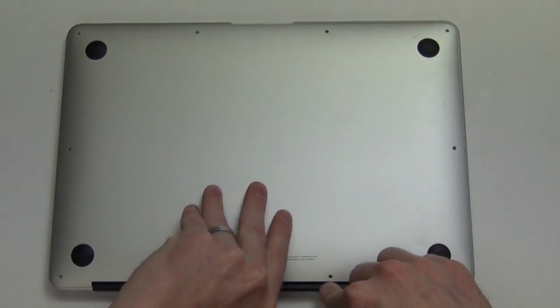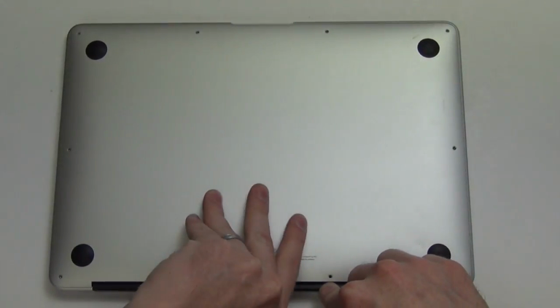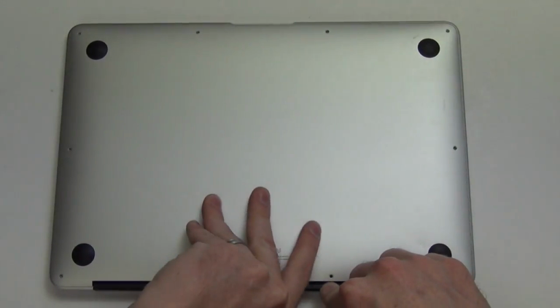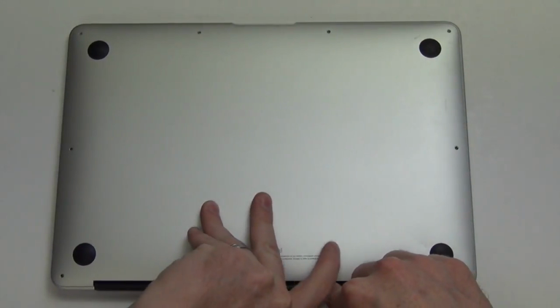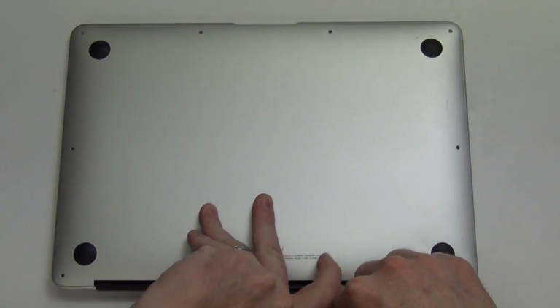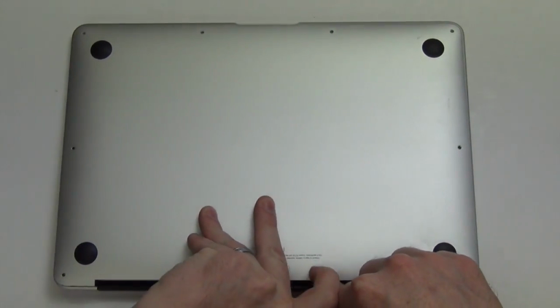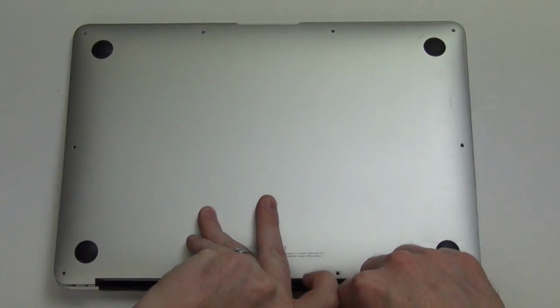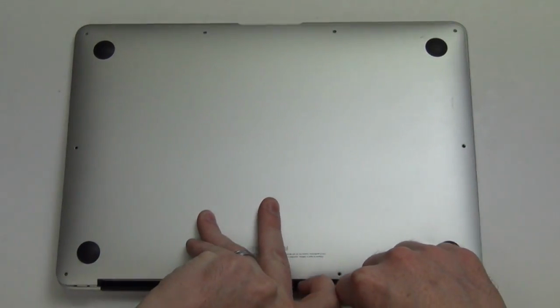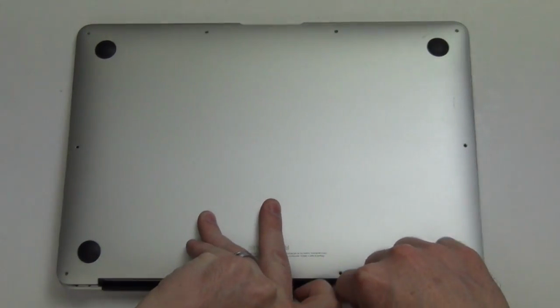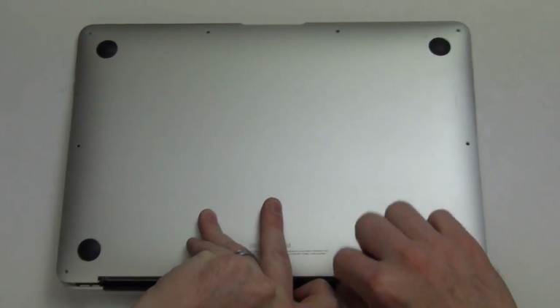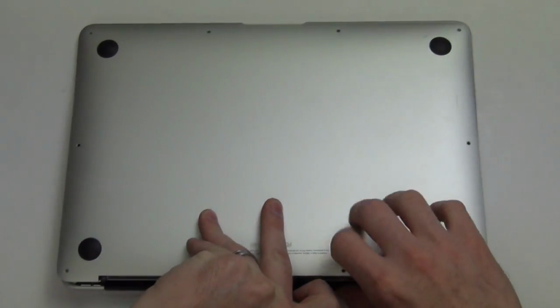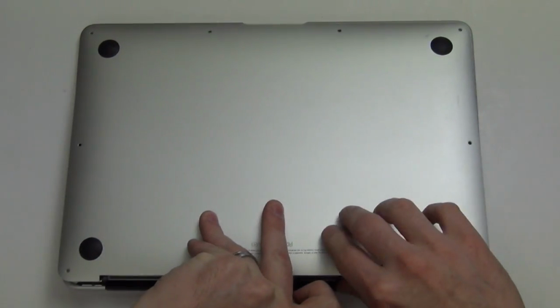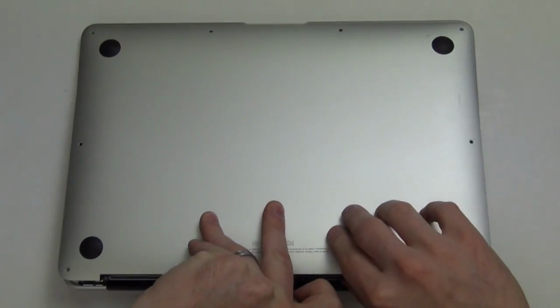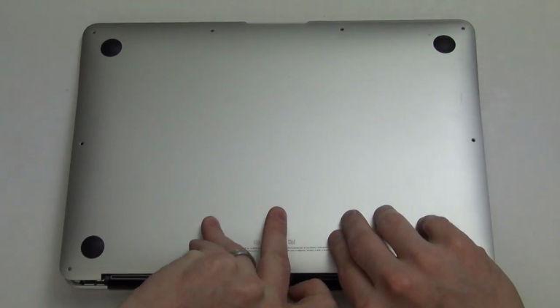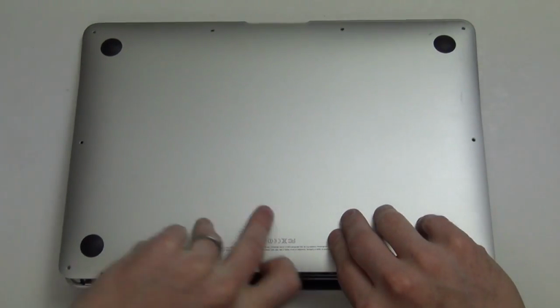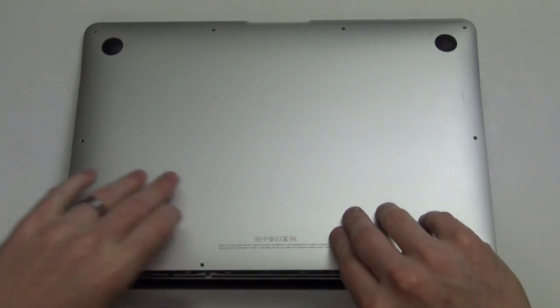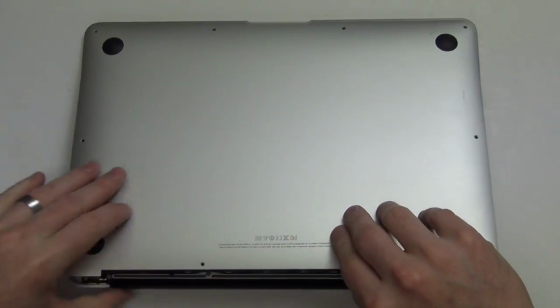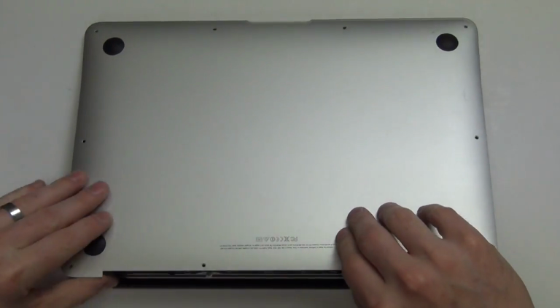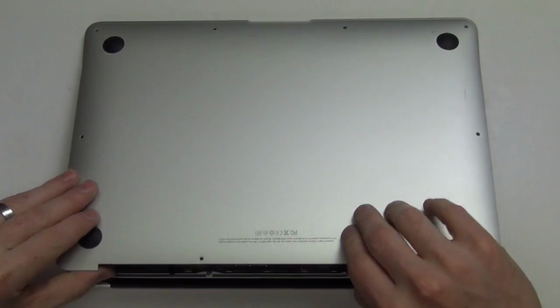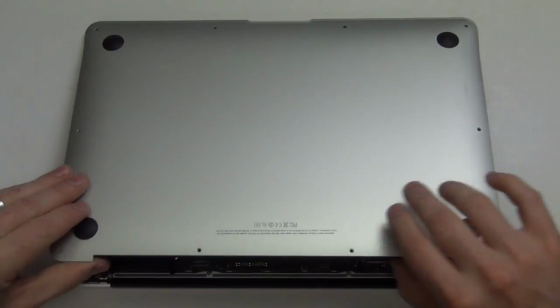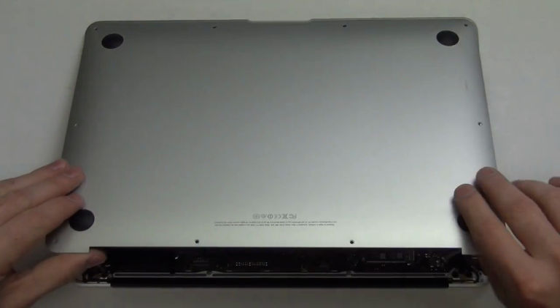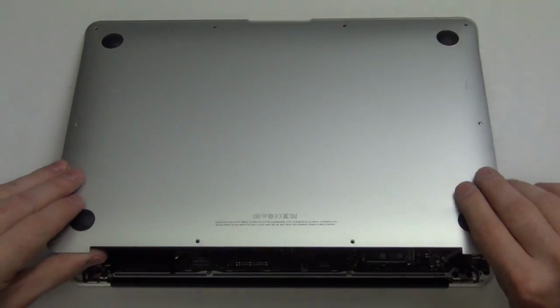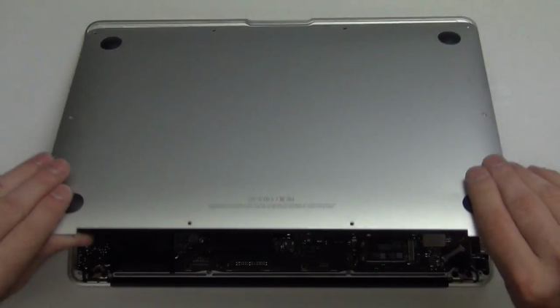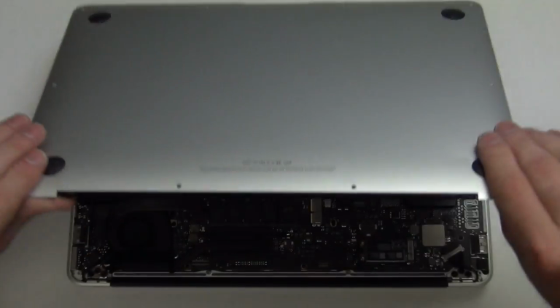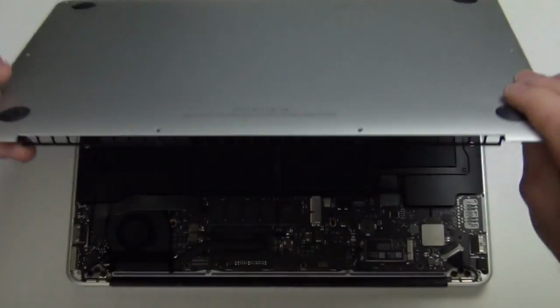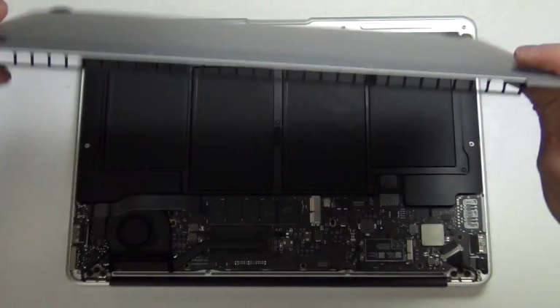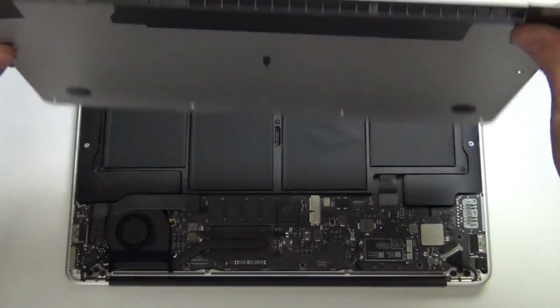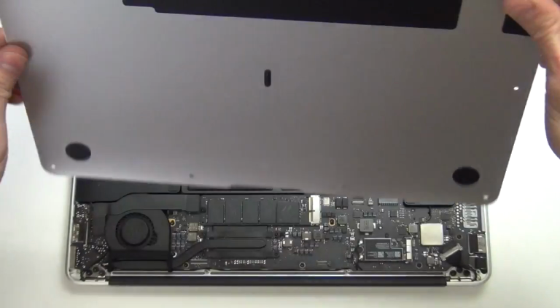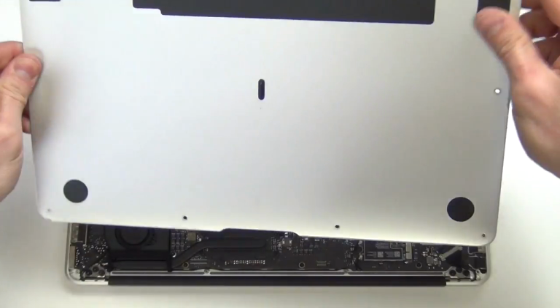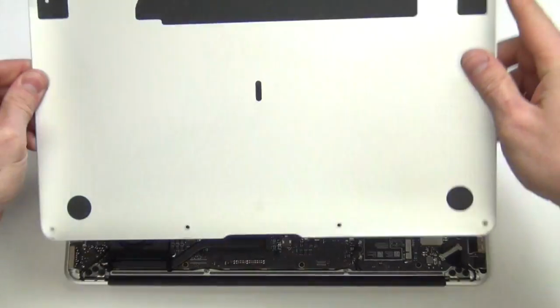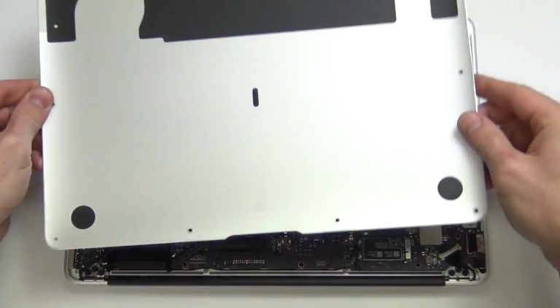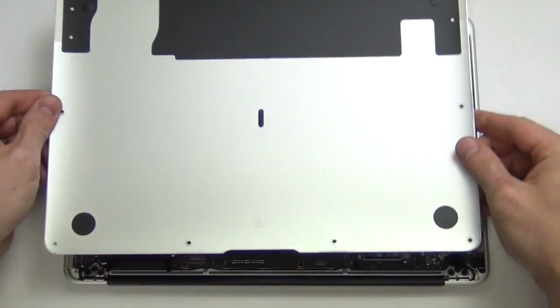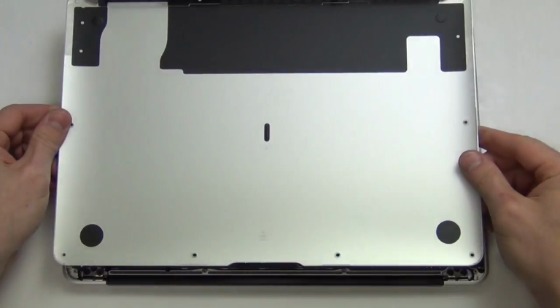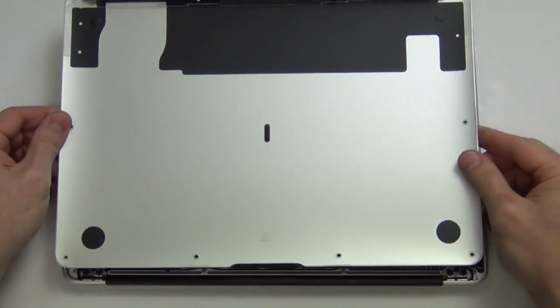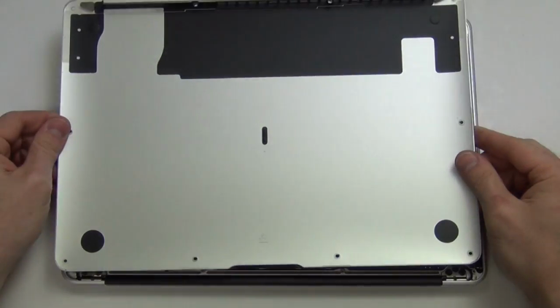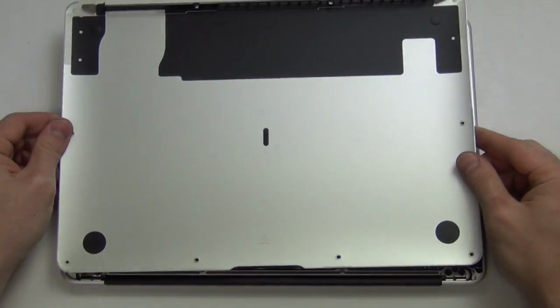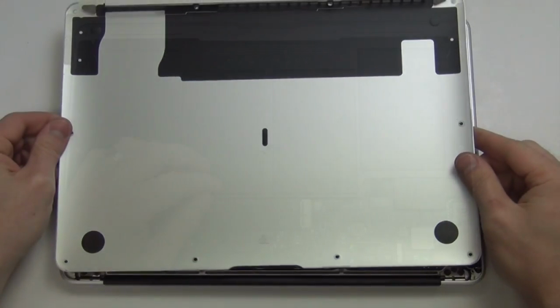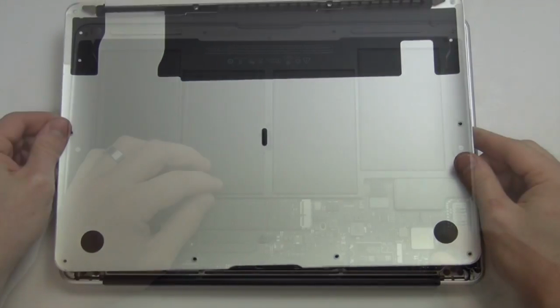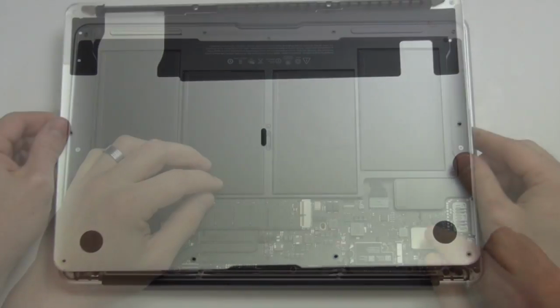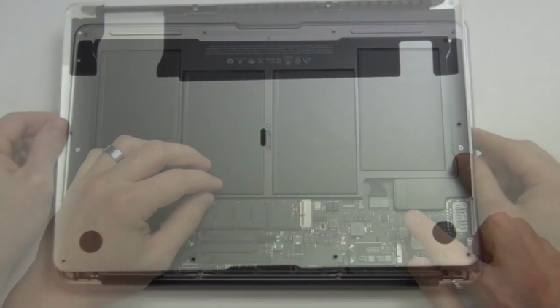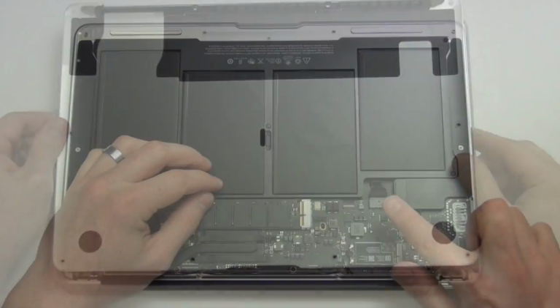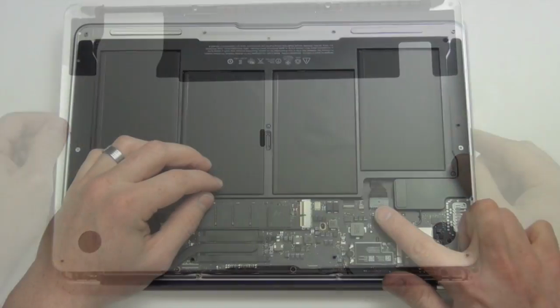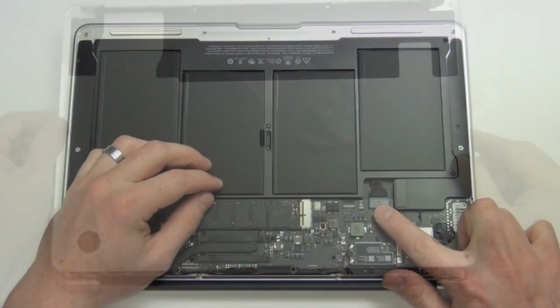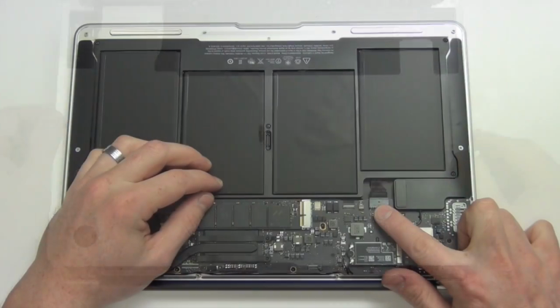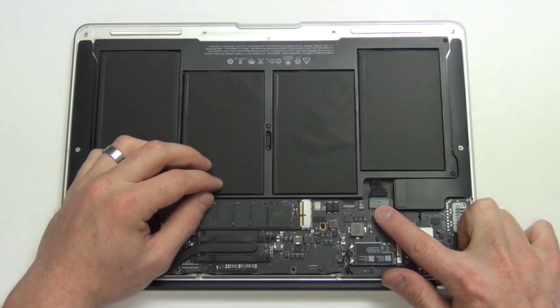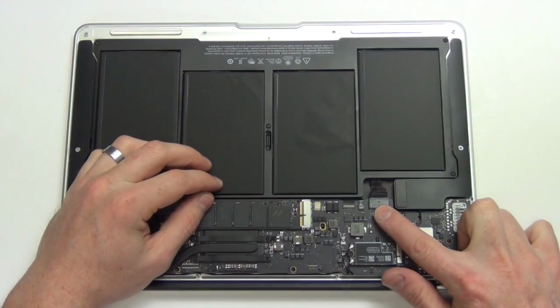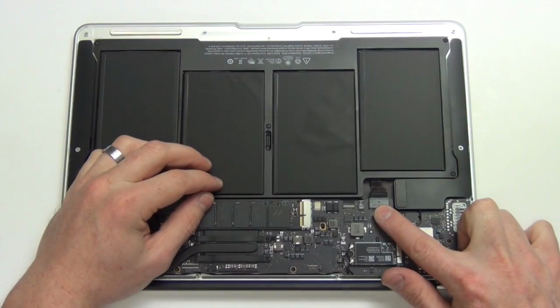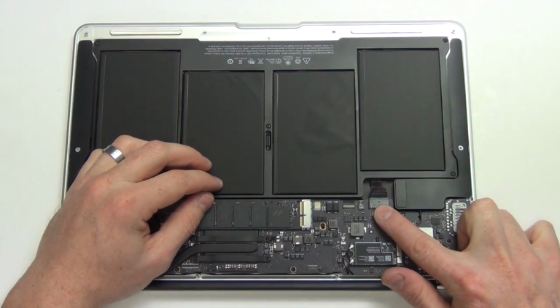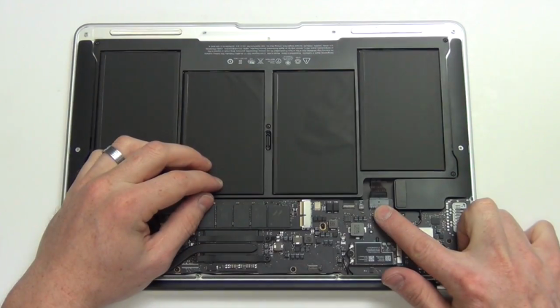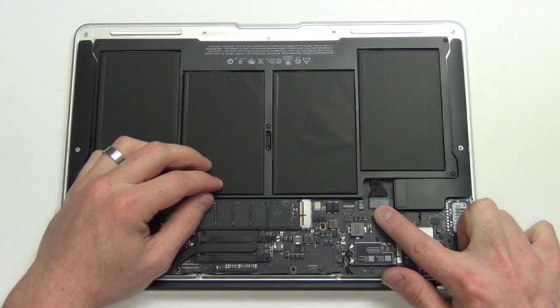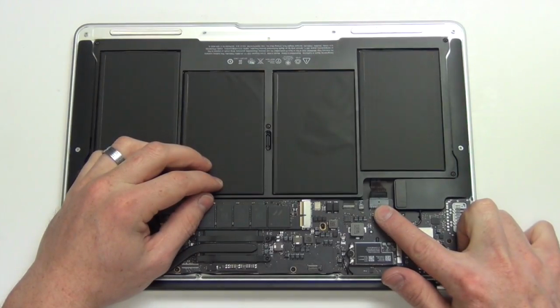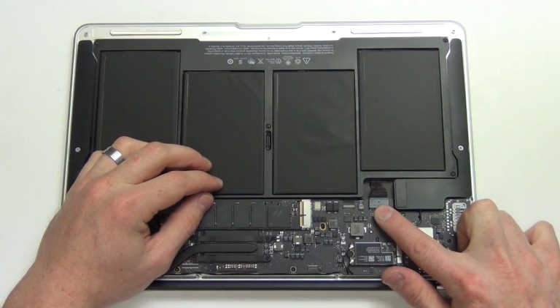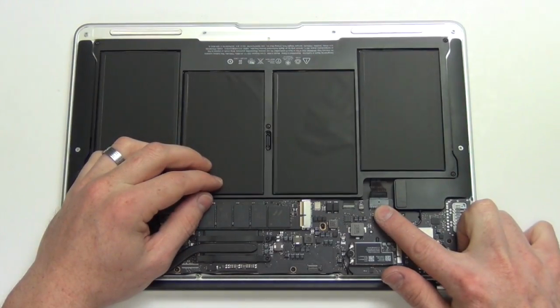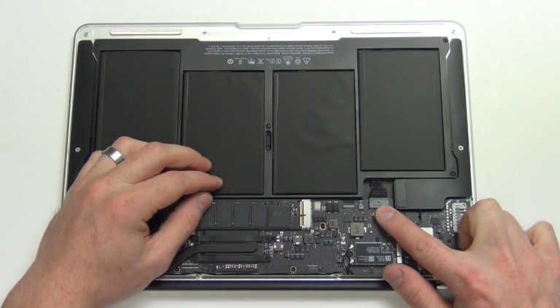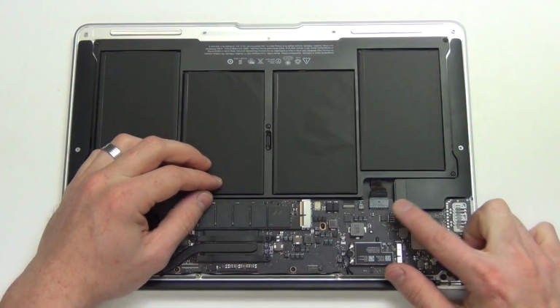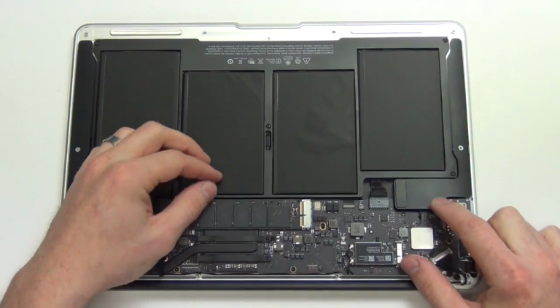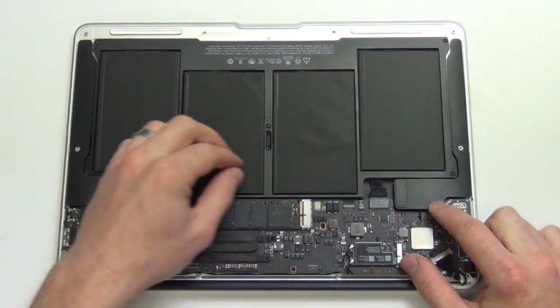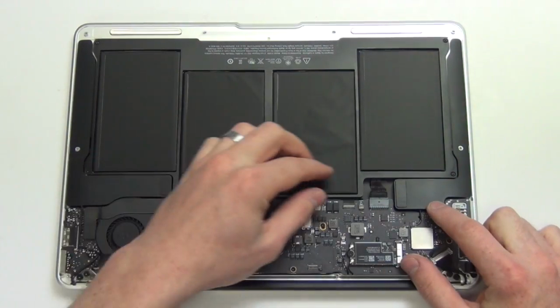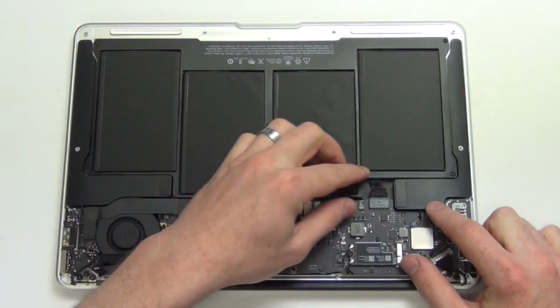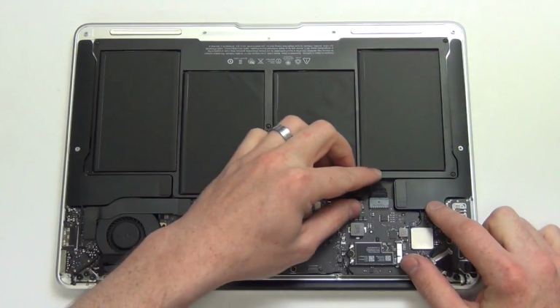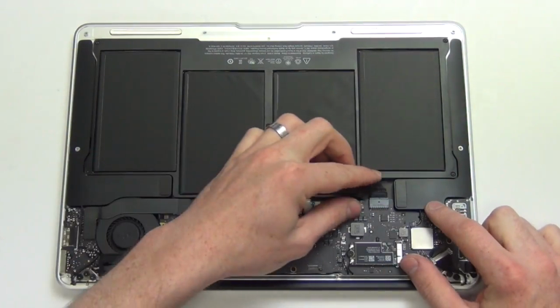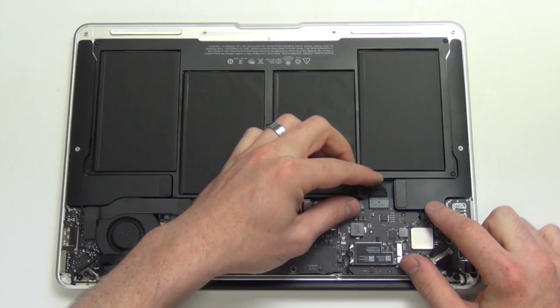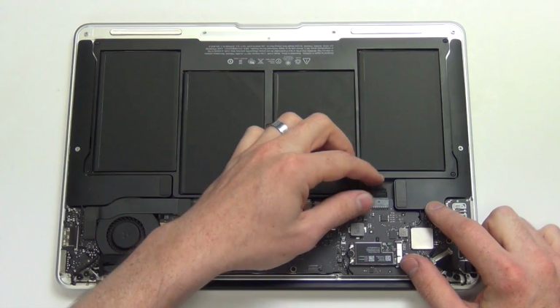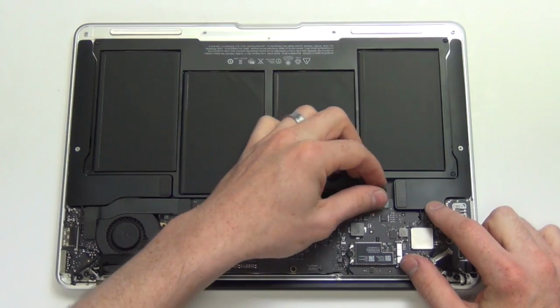Firmly pull the bottom pan up to remove it. Next you will want to disconnect the battery.